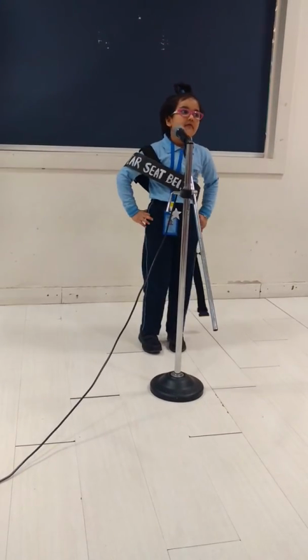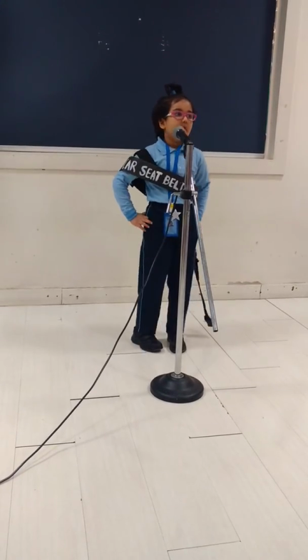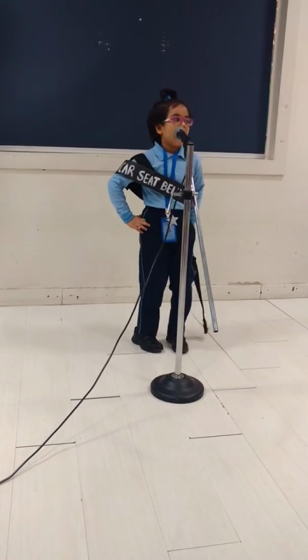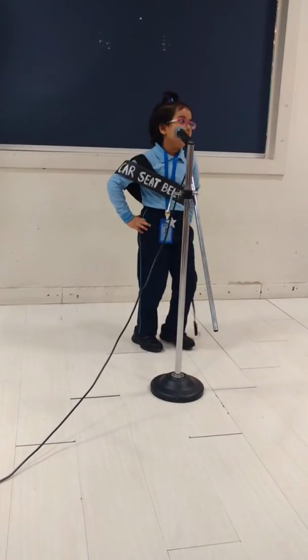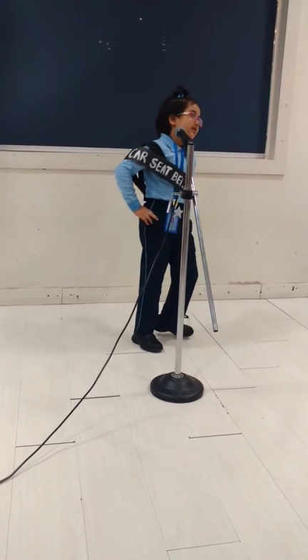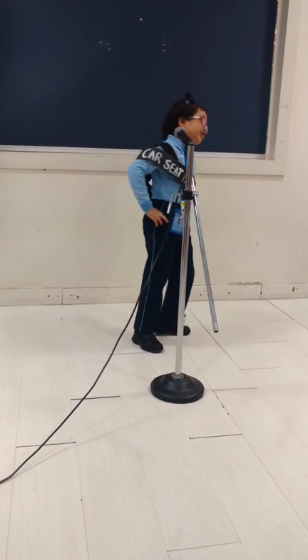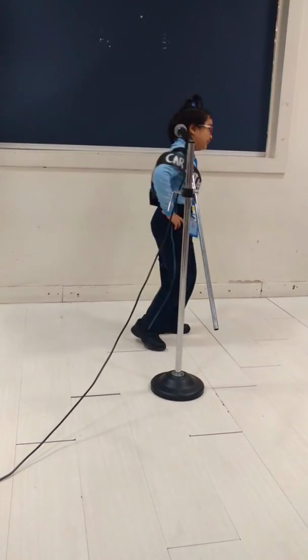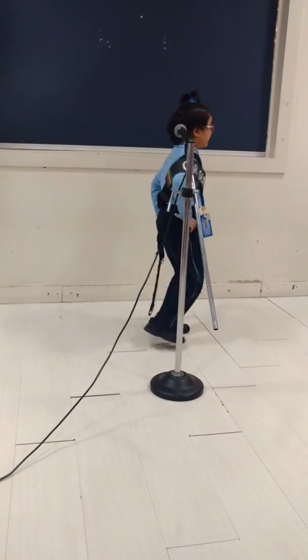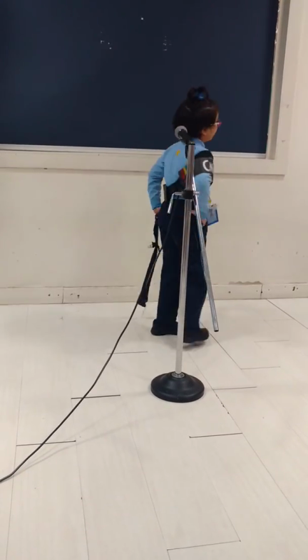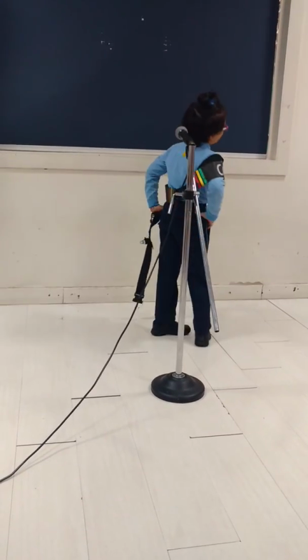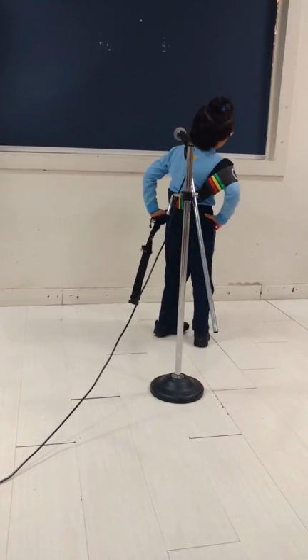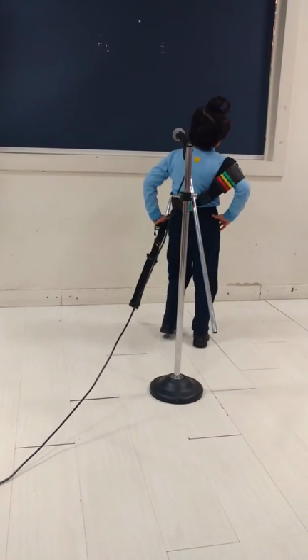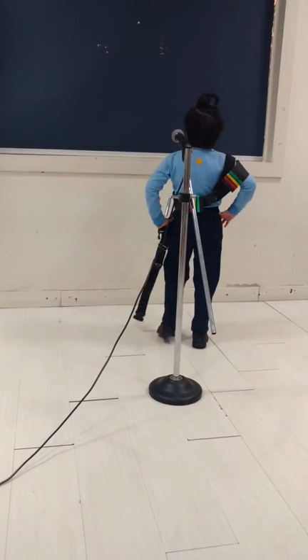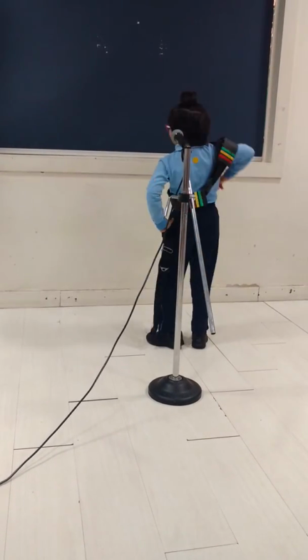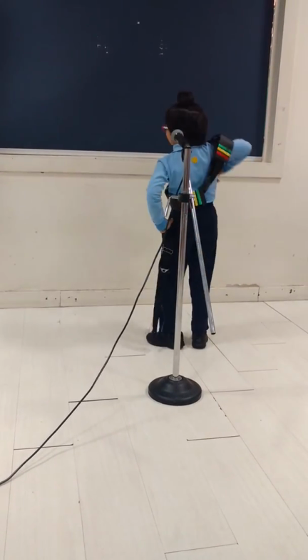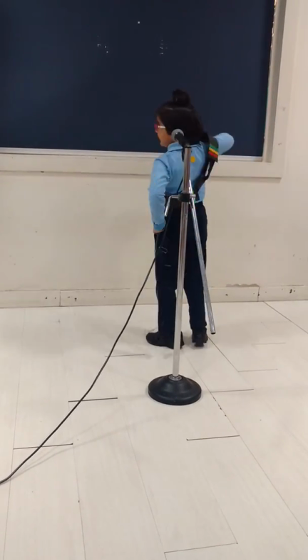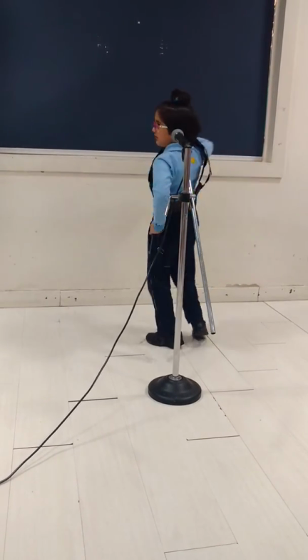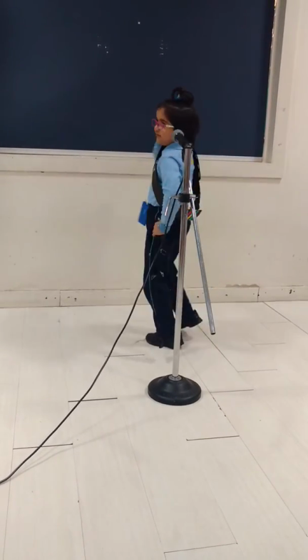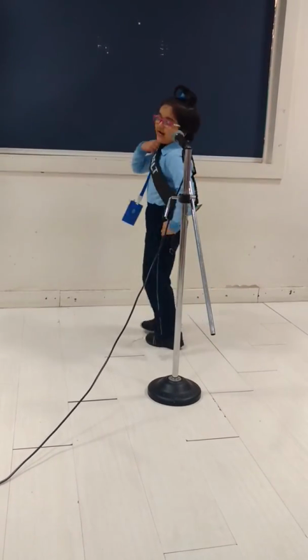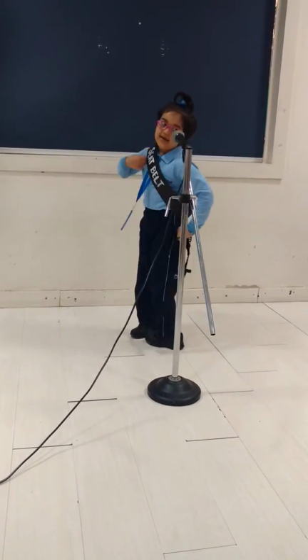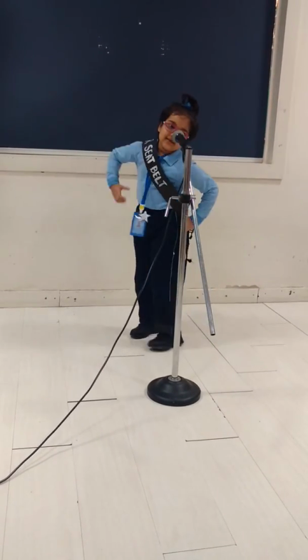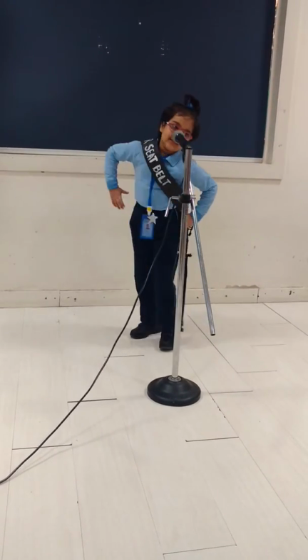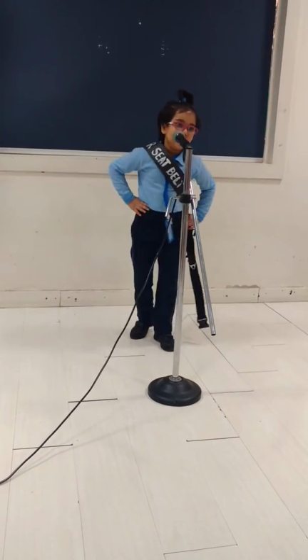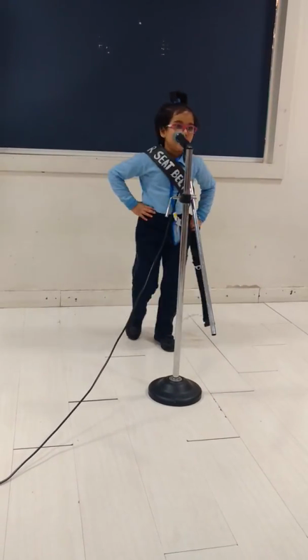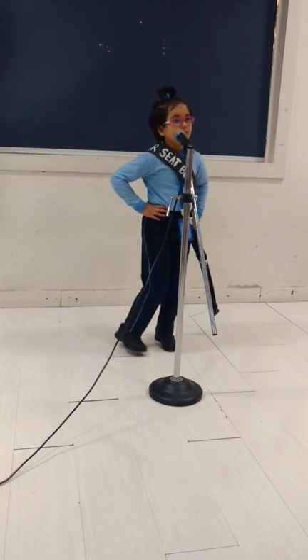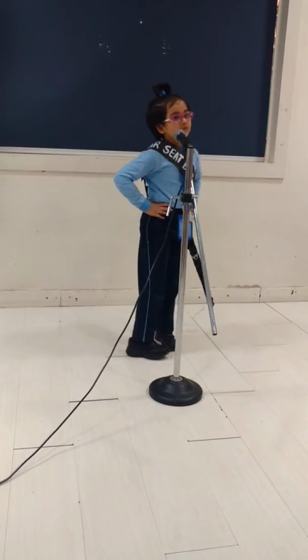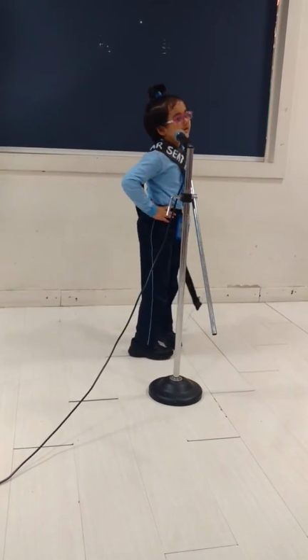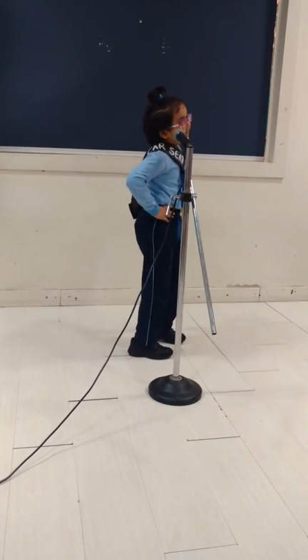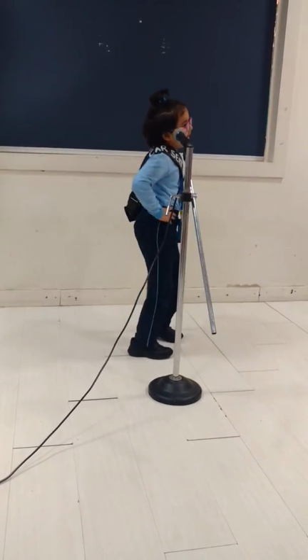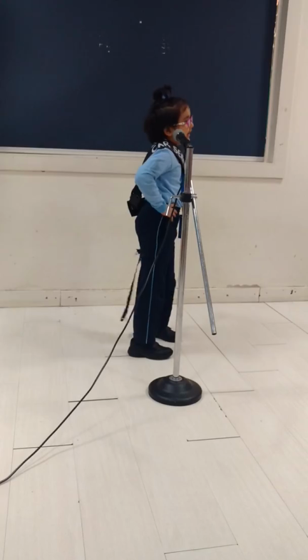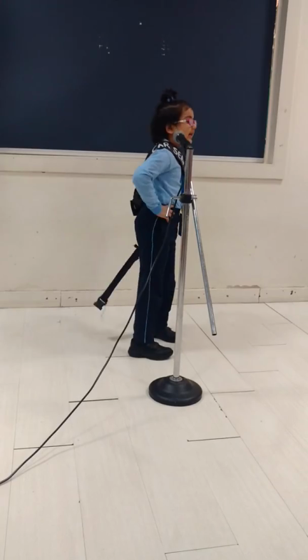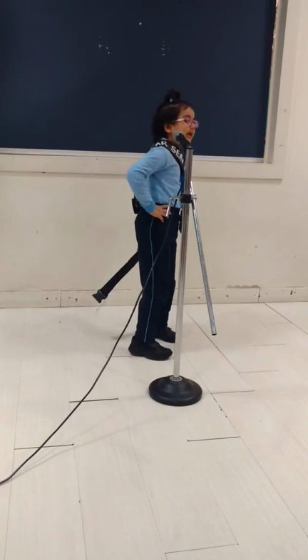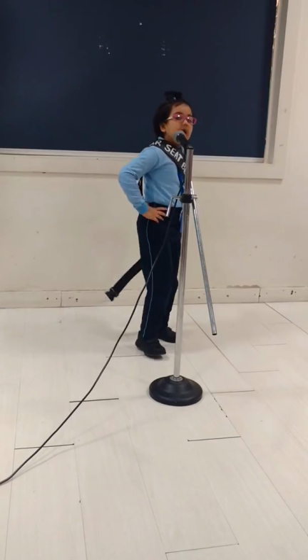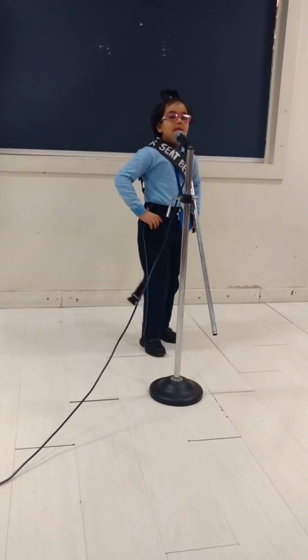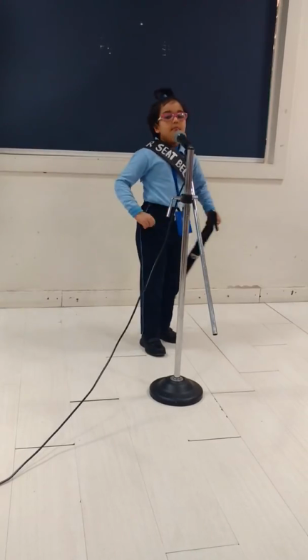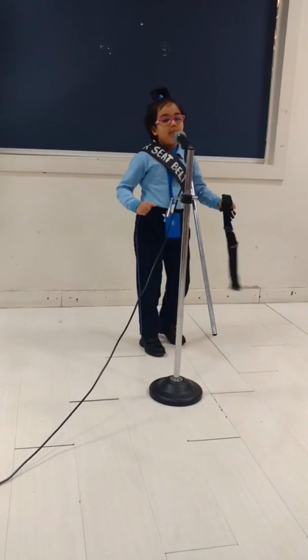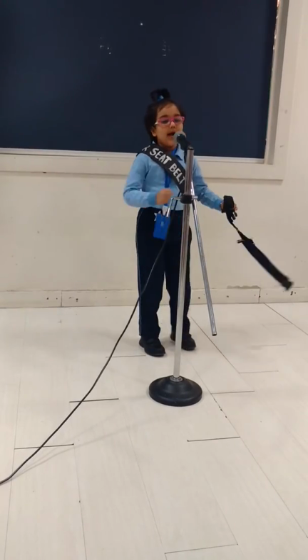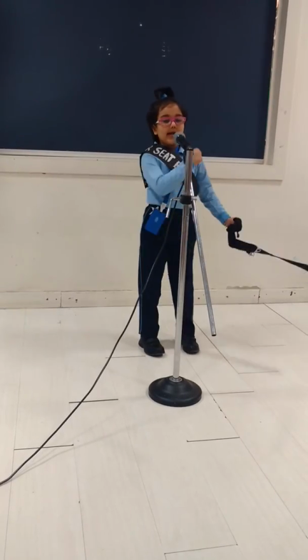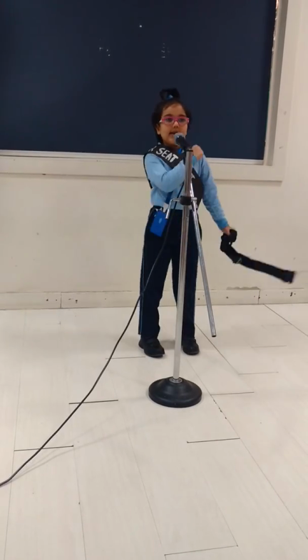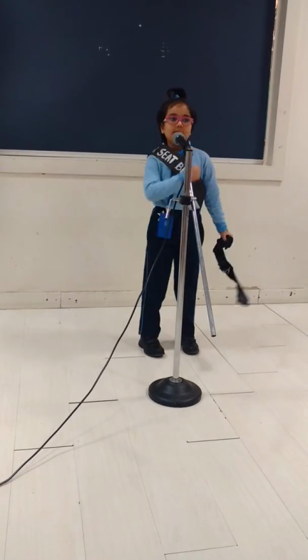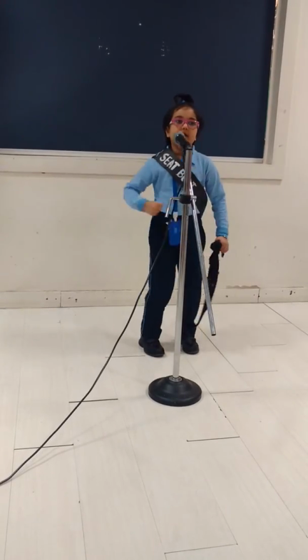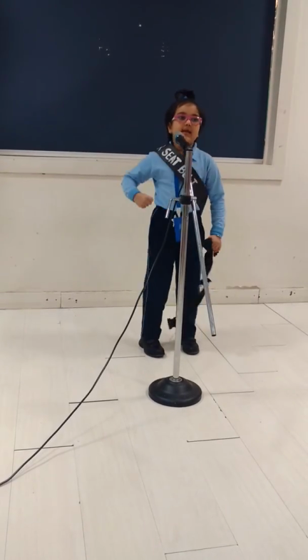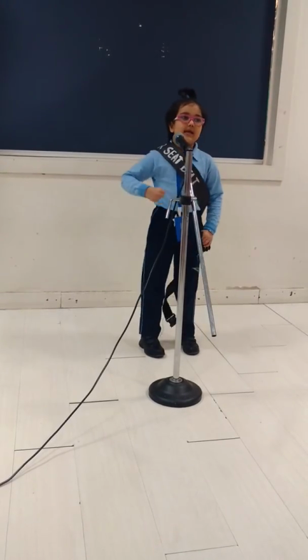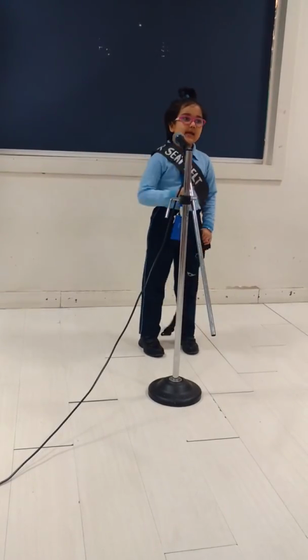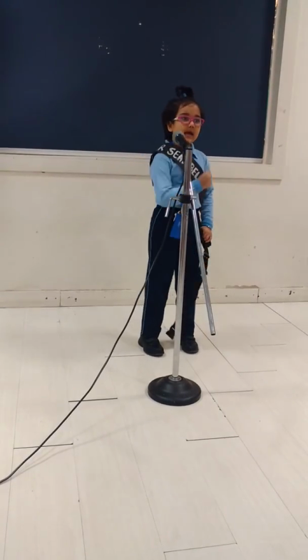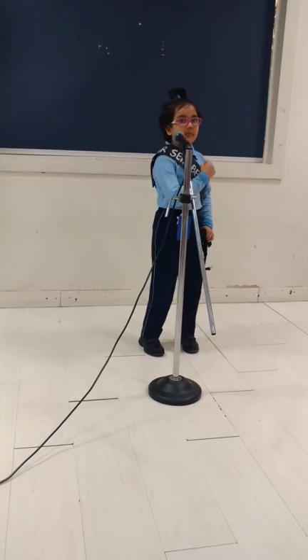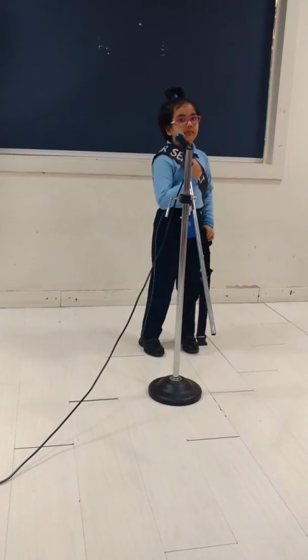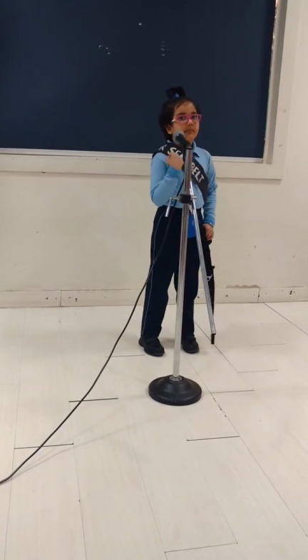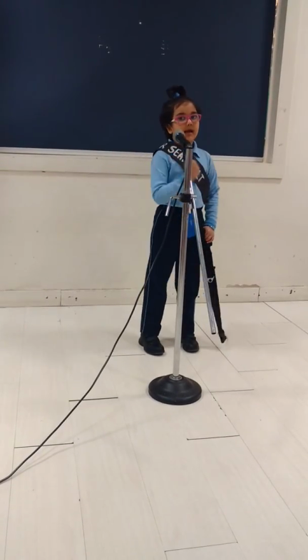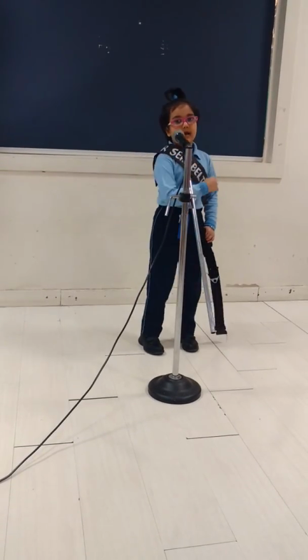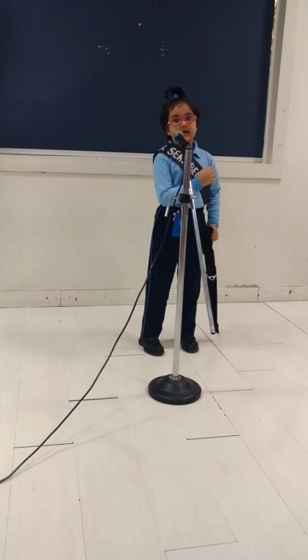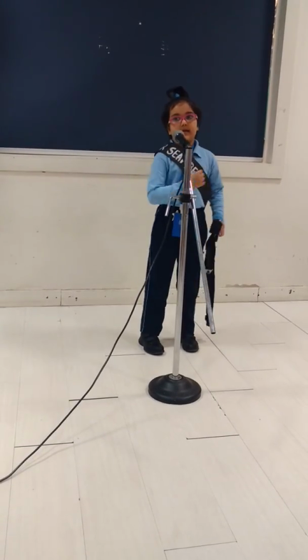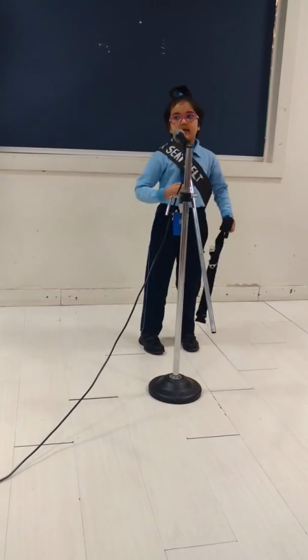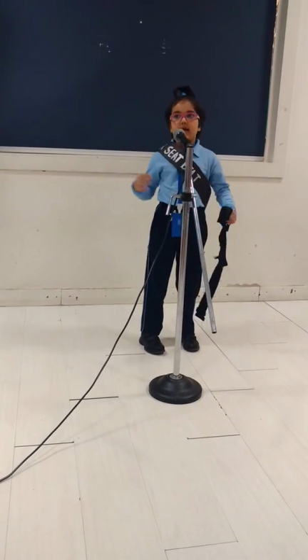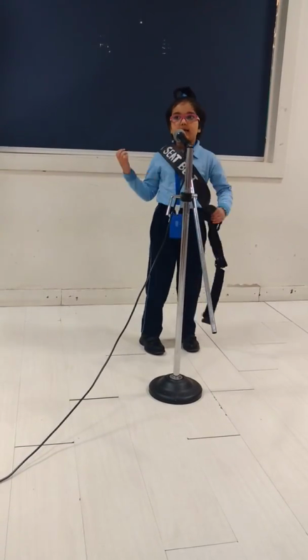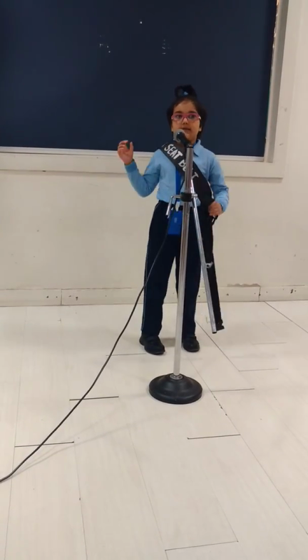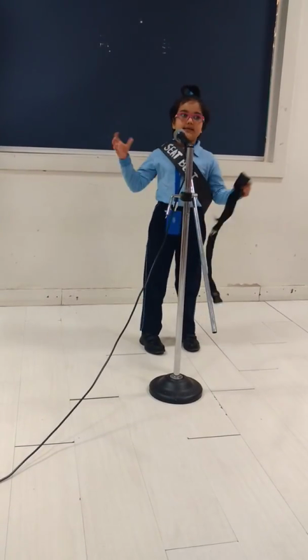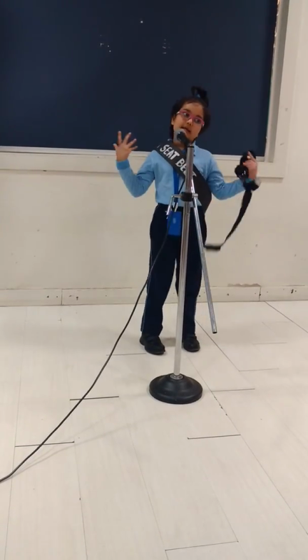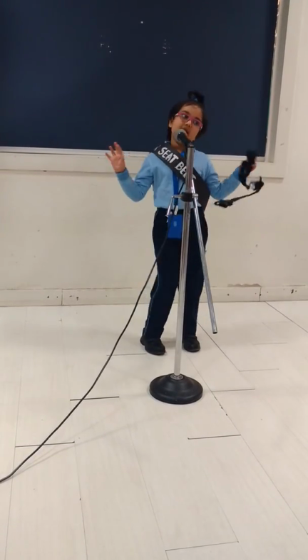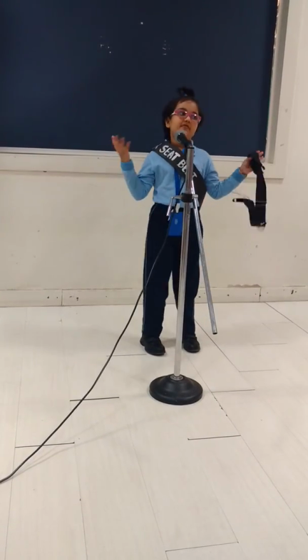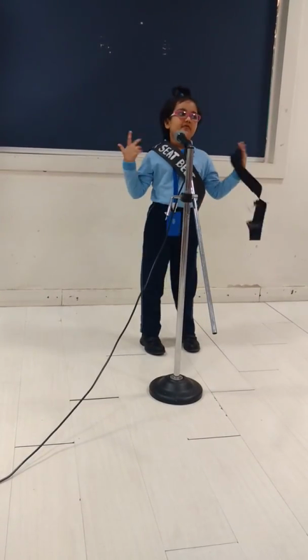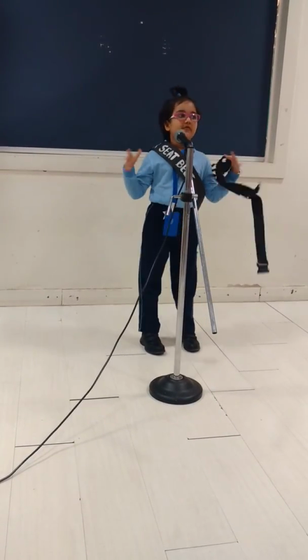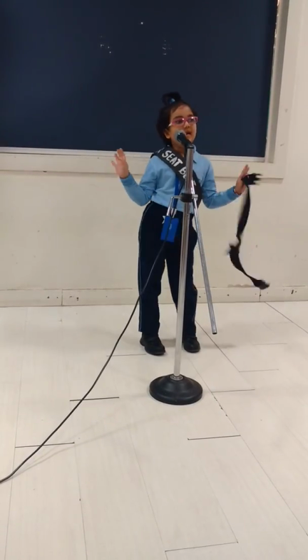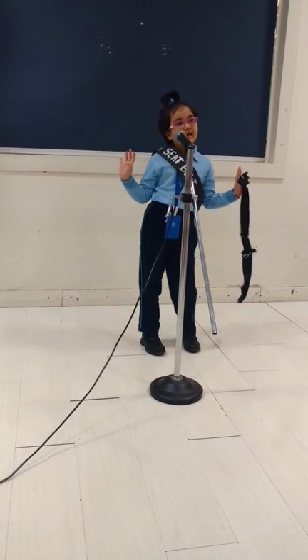One, two, three. One, two, three. Buckle me up and get set free.